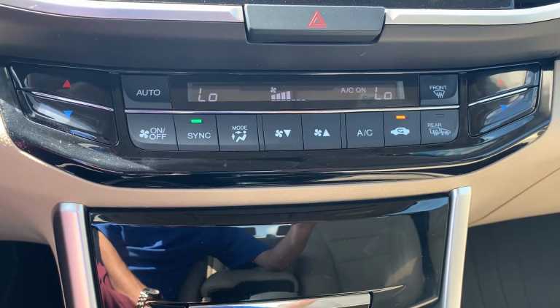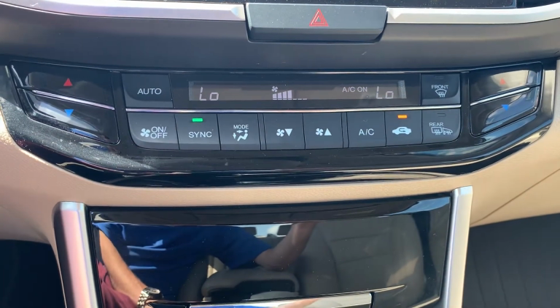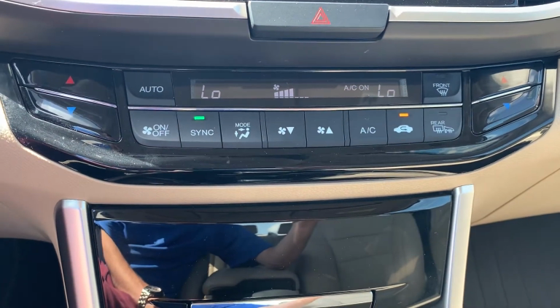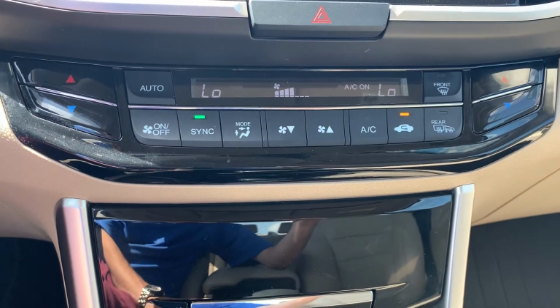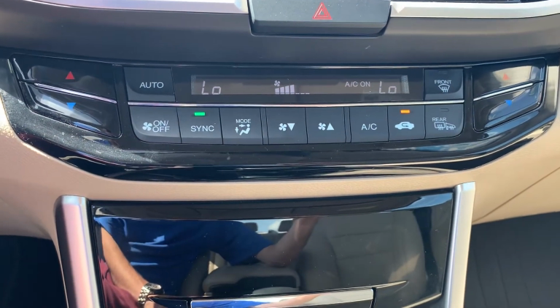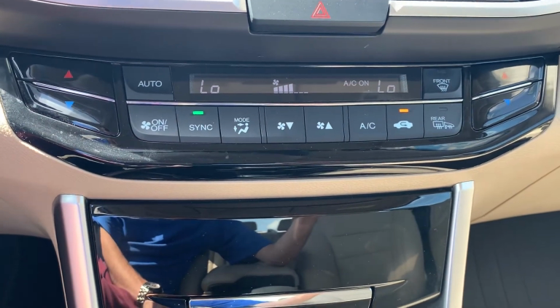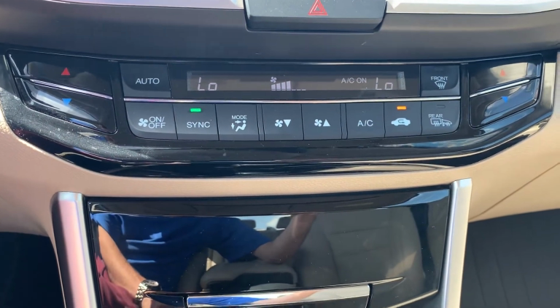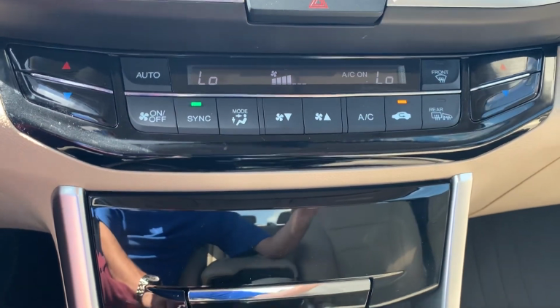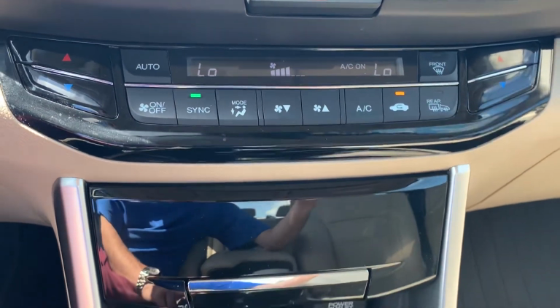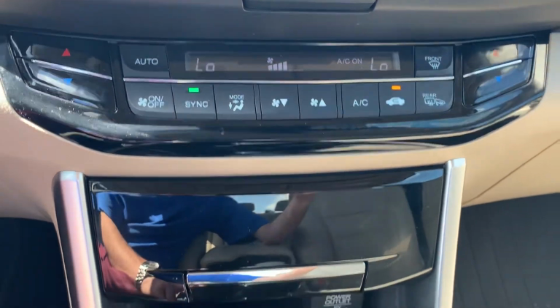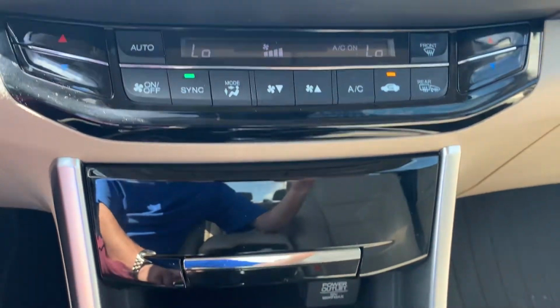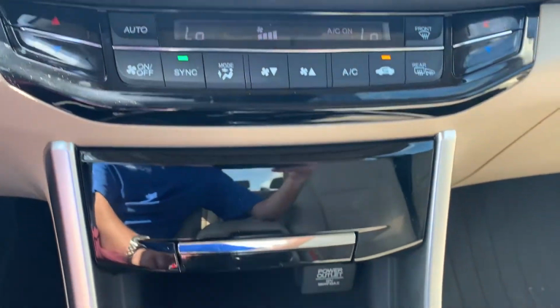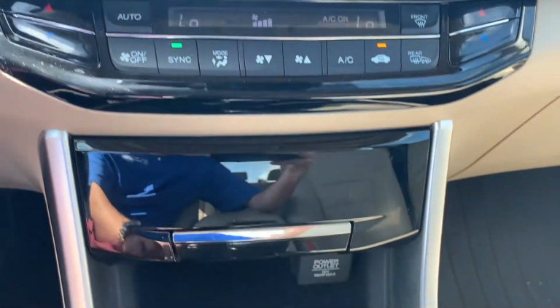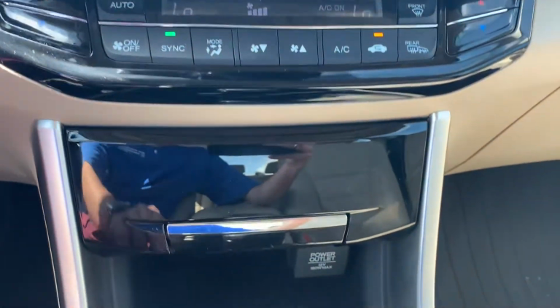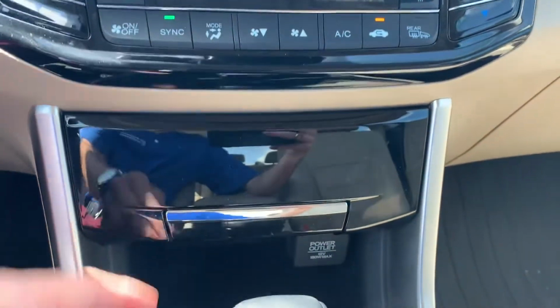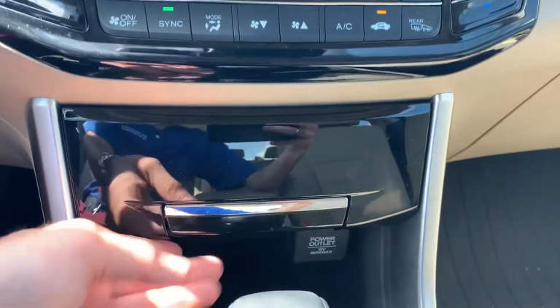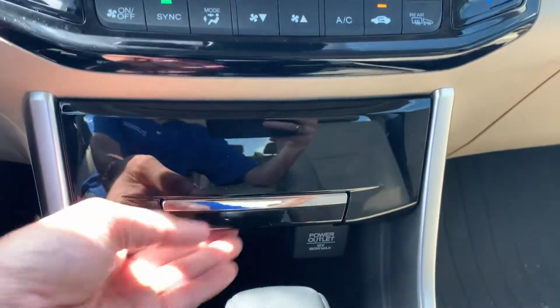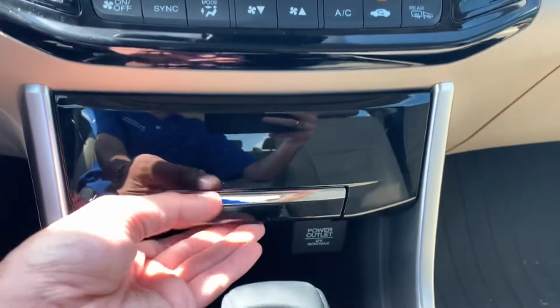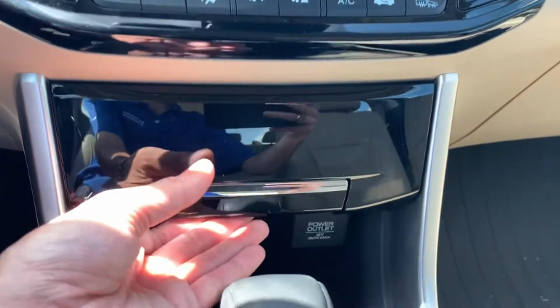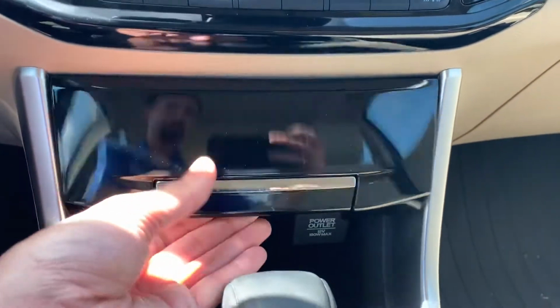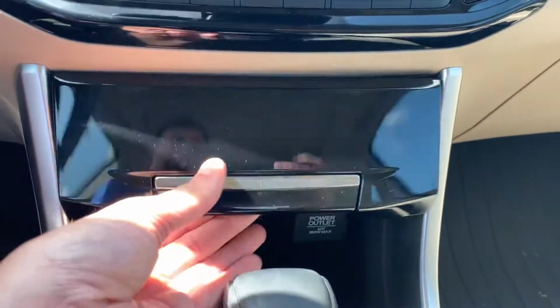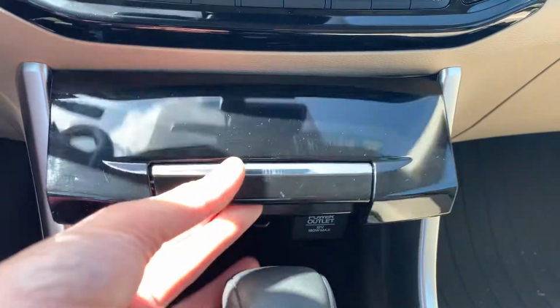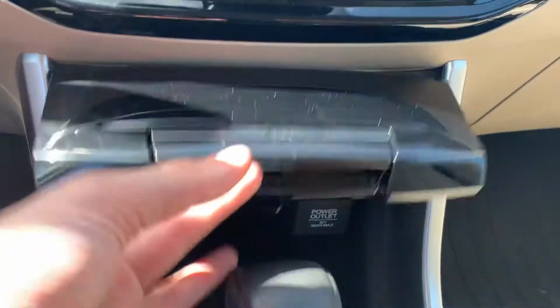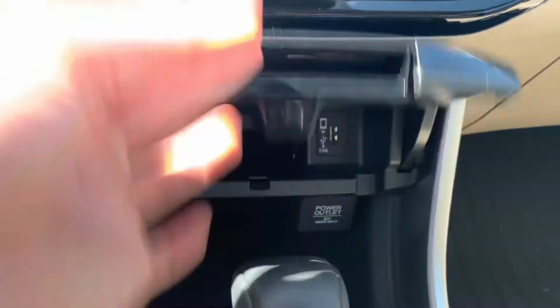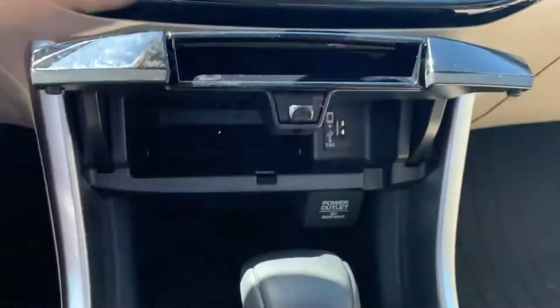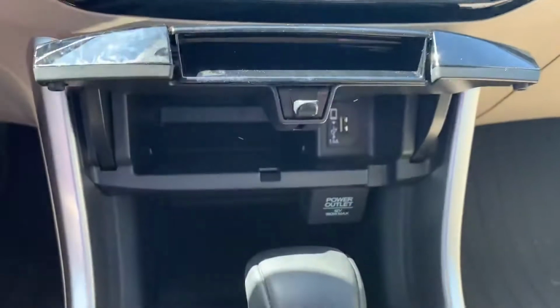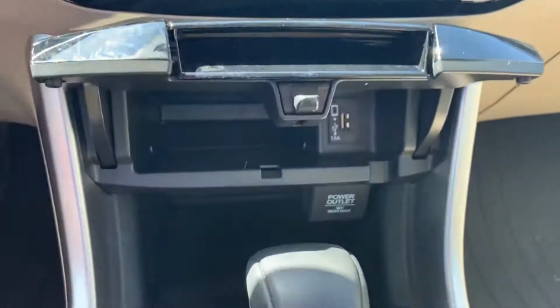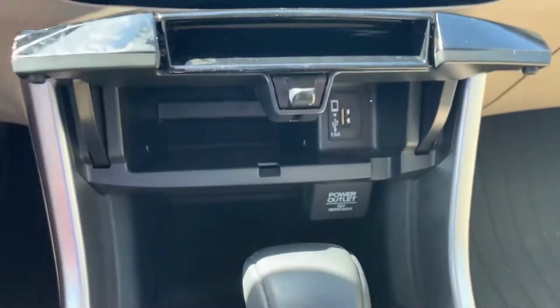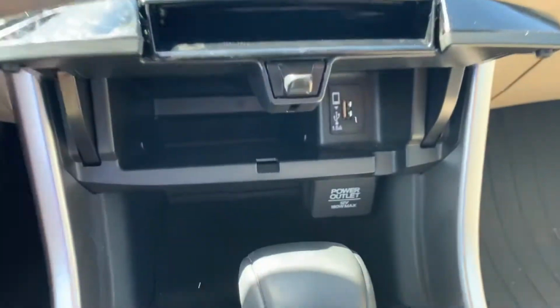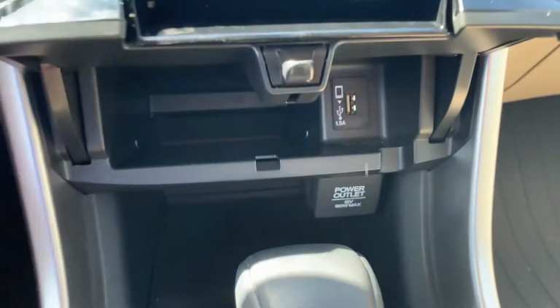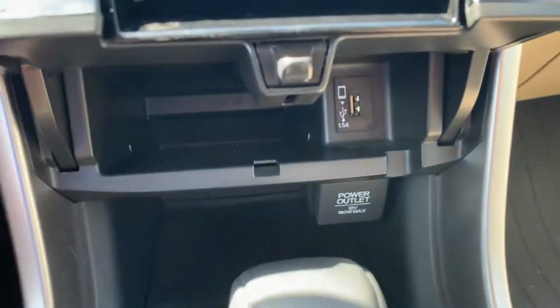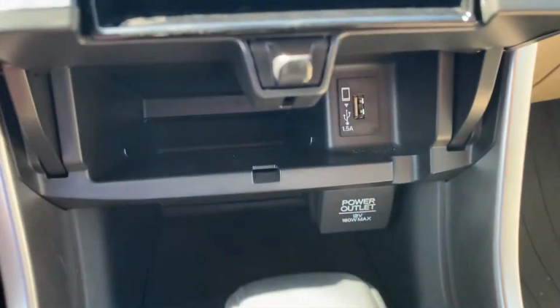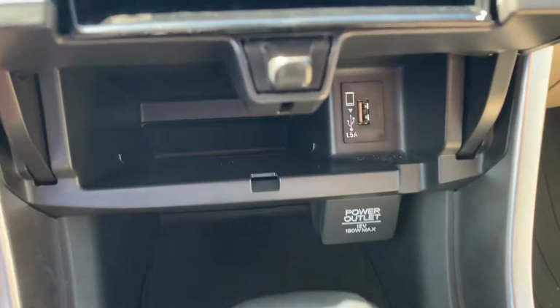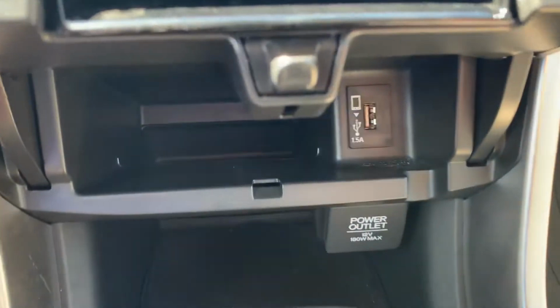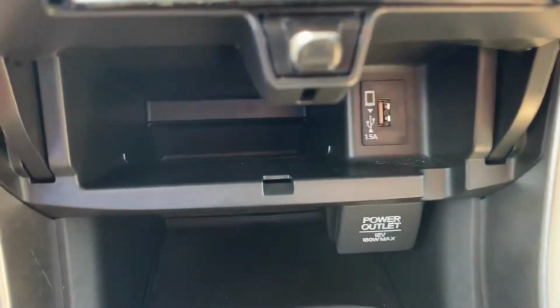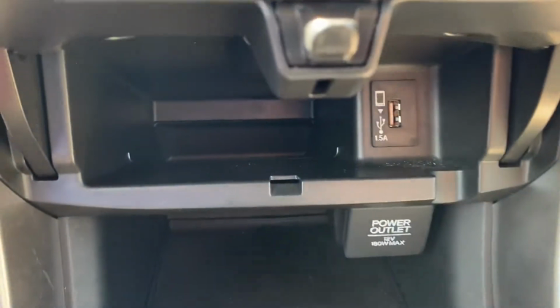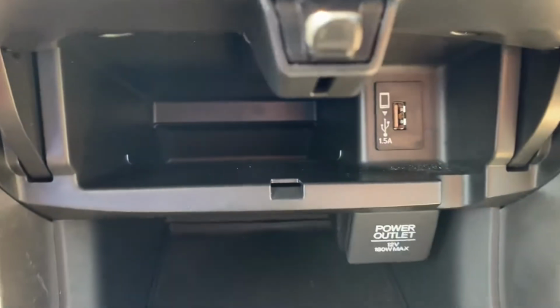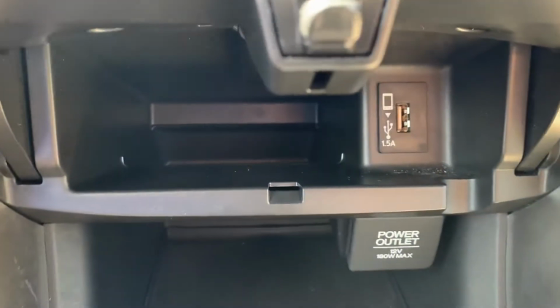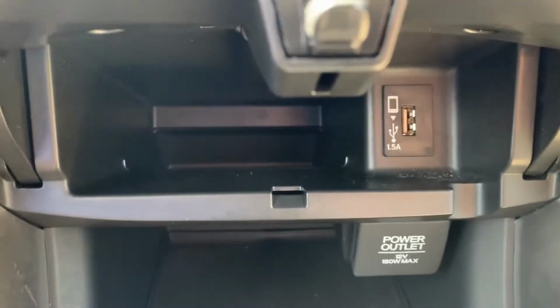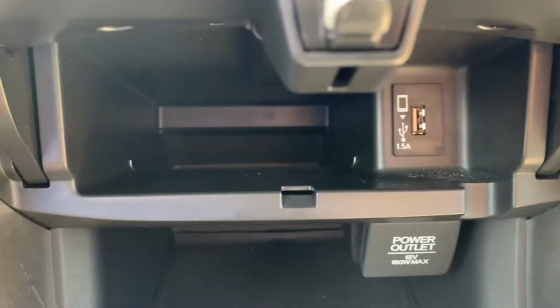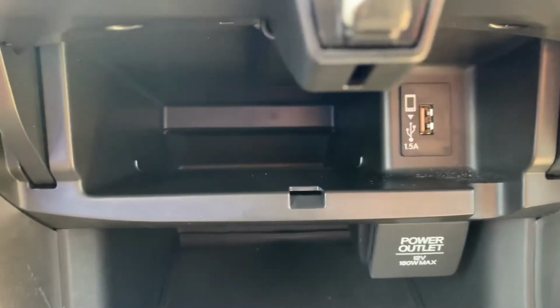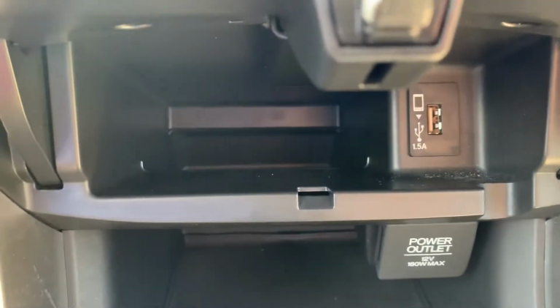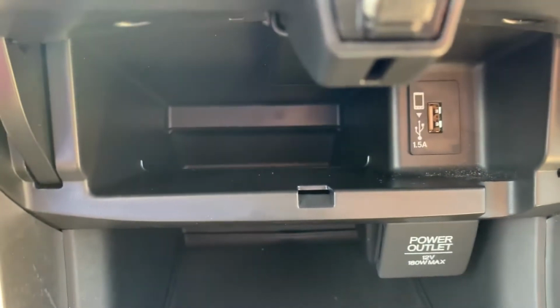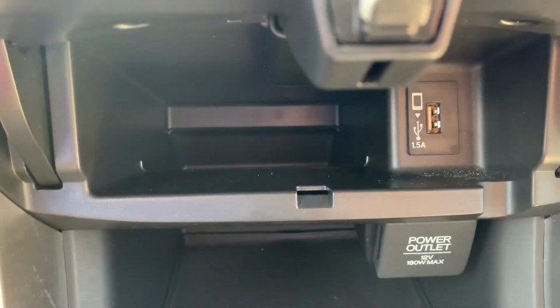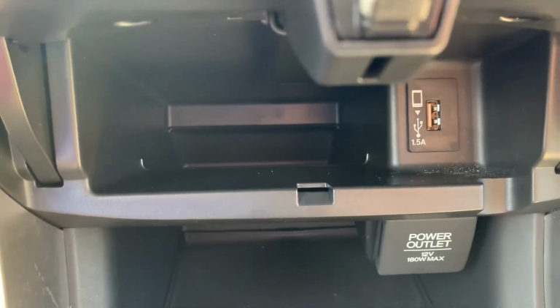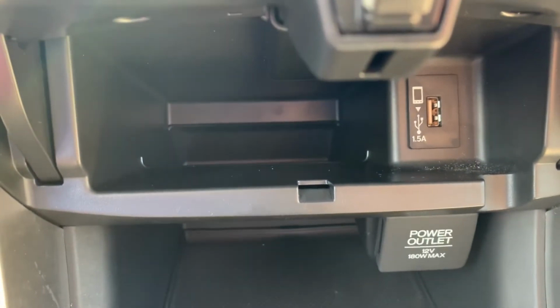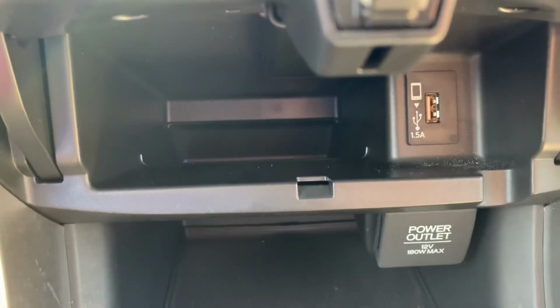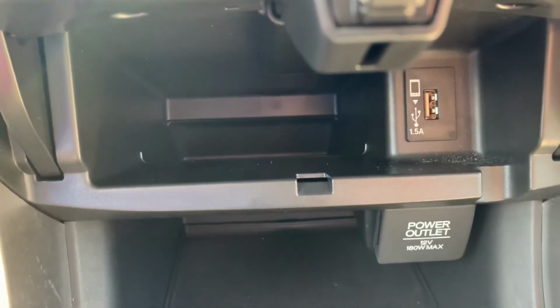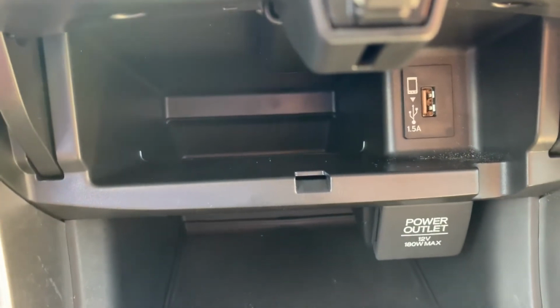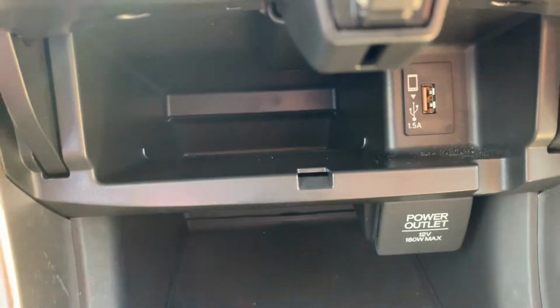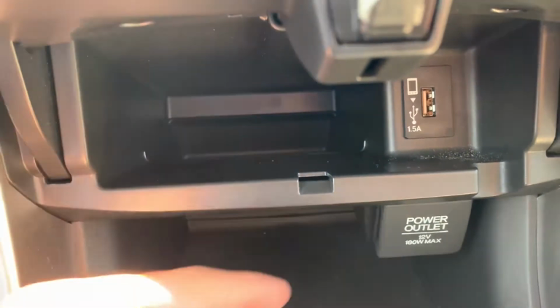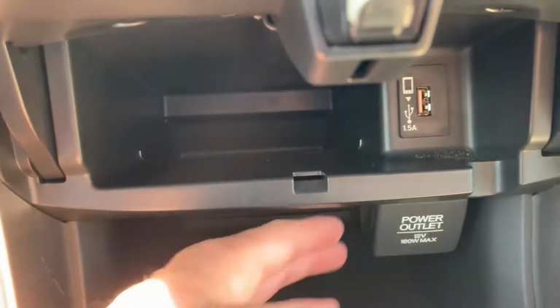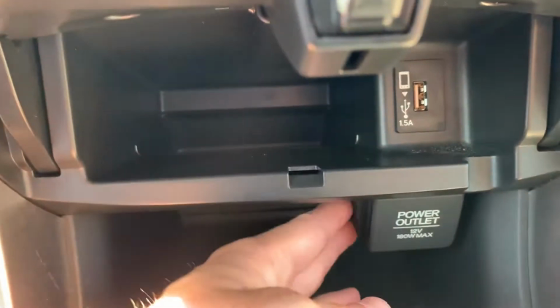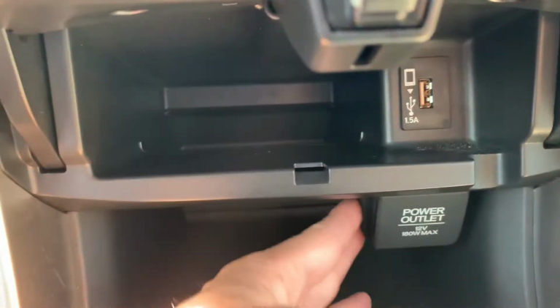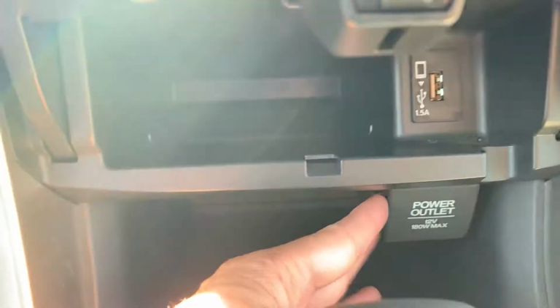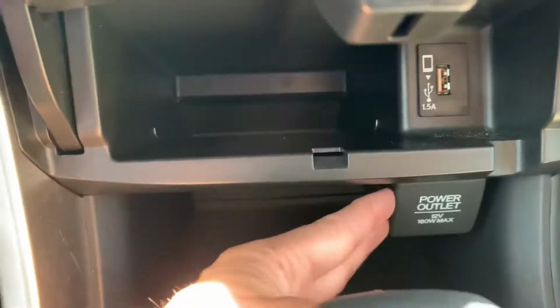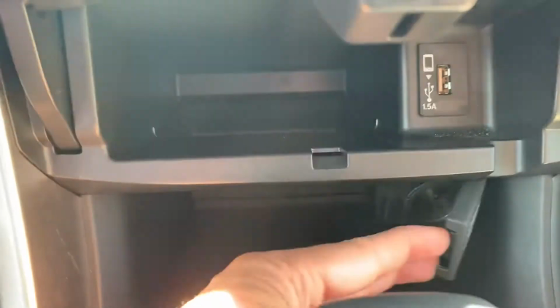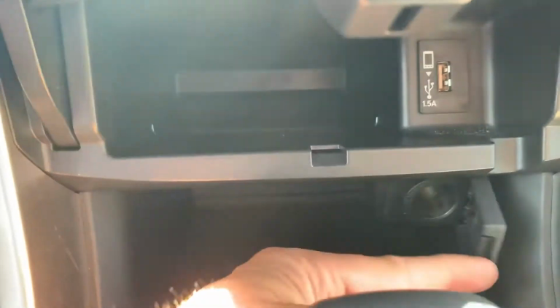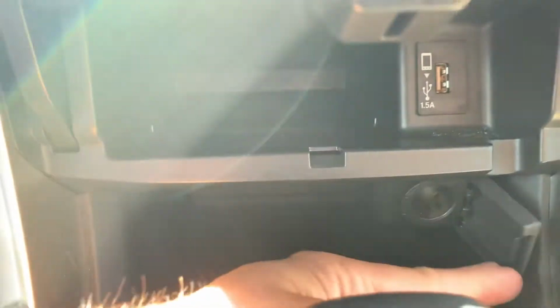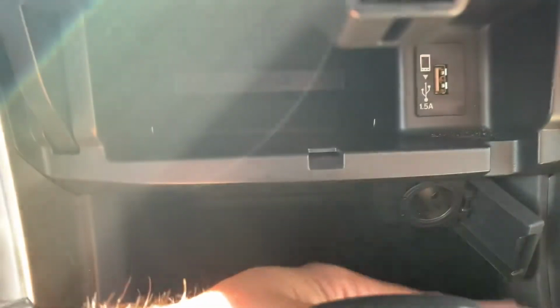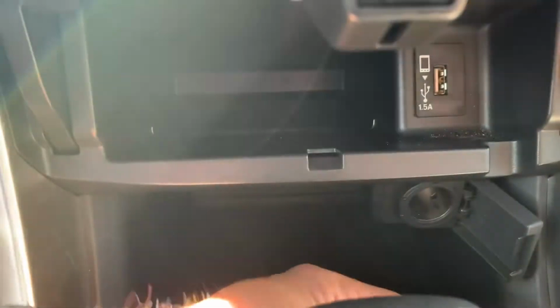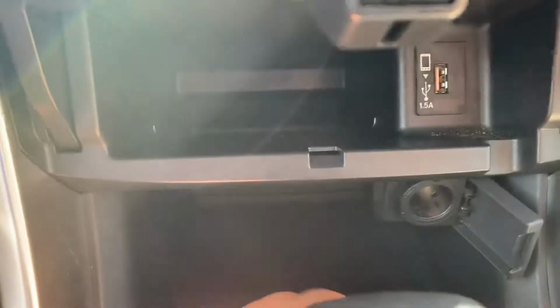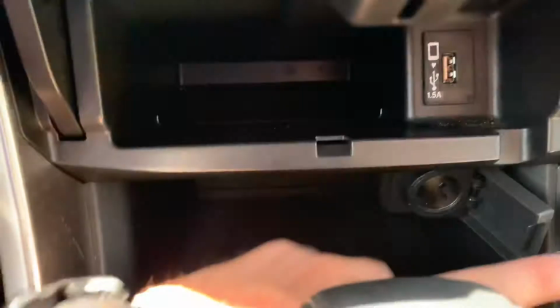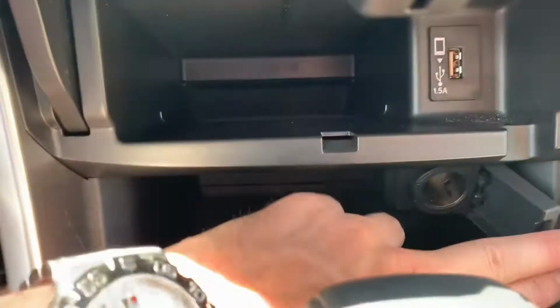You'll have dual climate control, a USB port, and a power port.